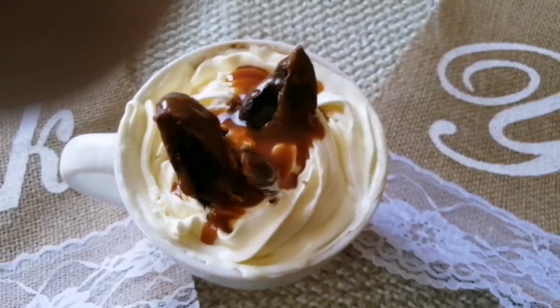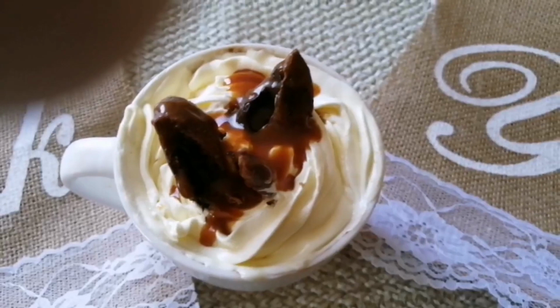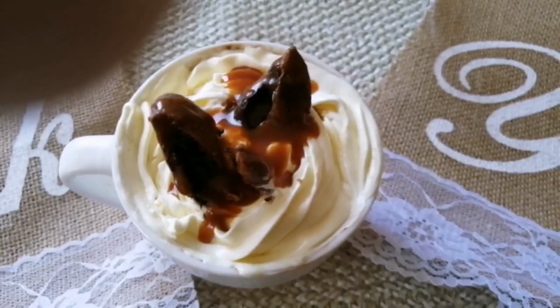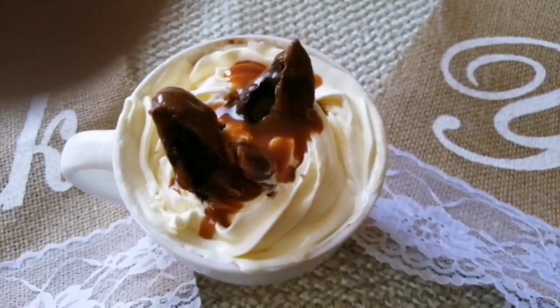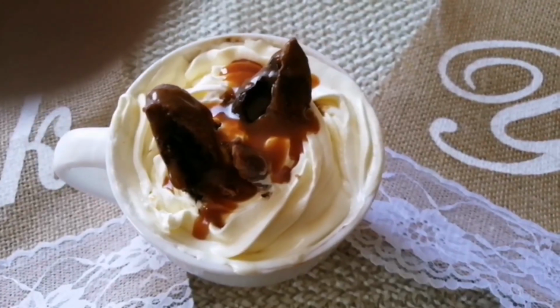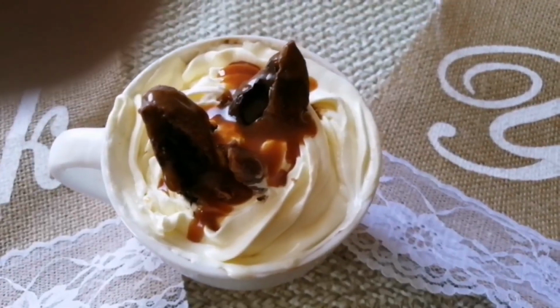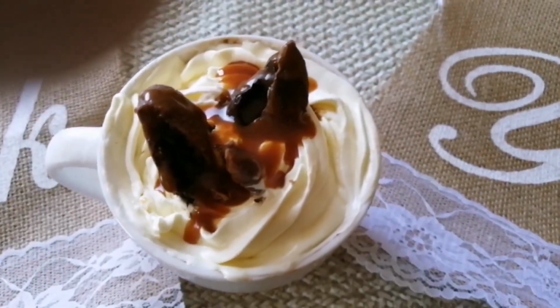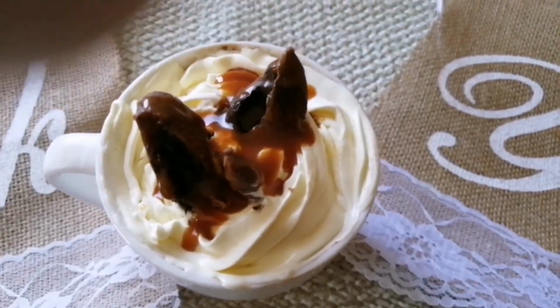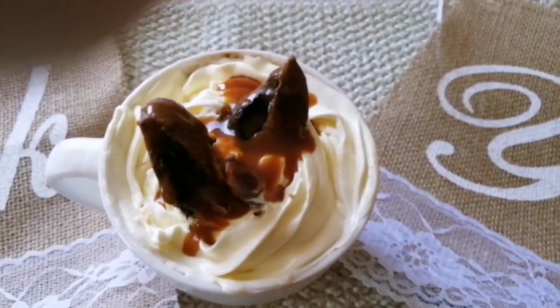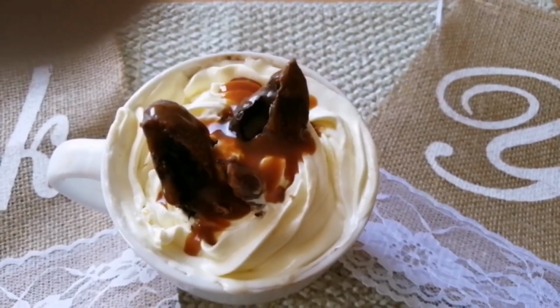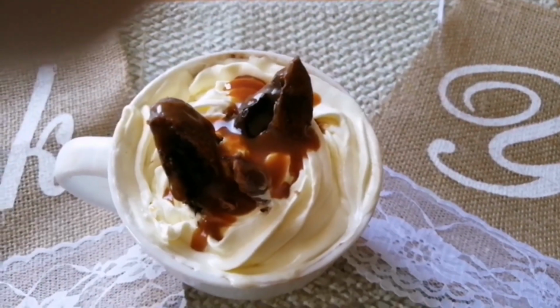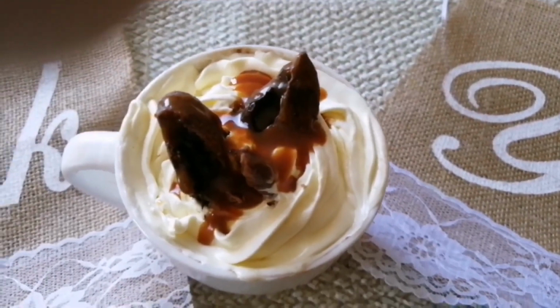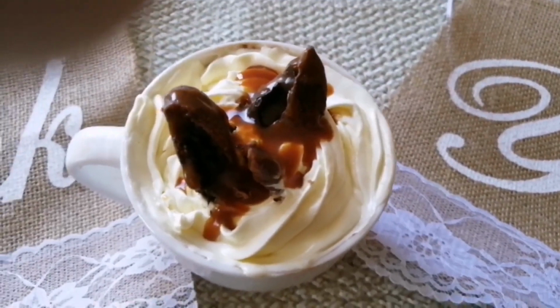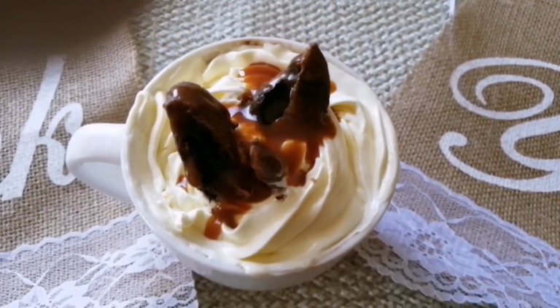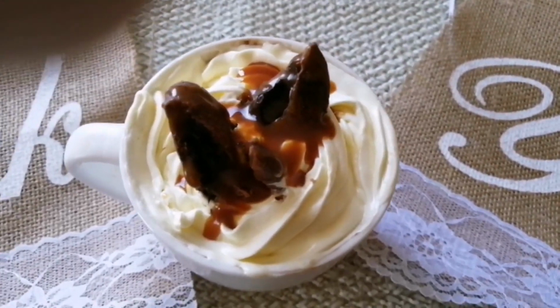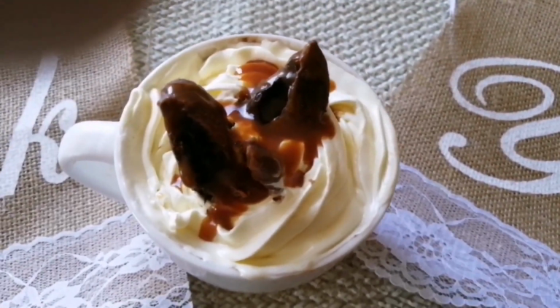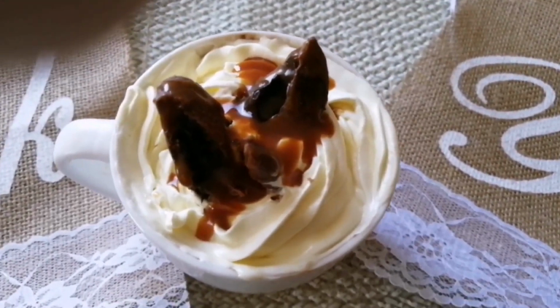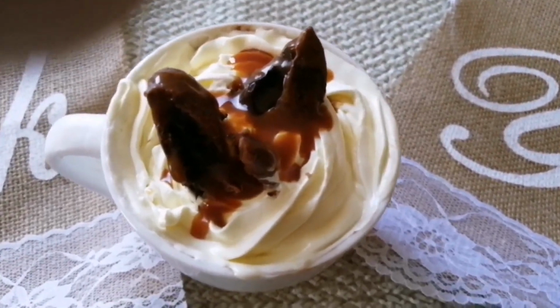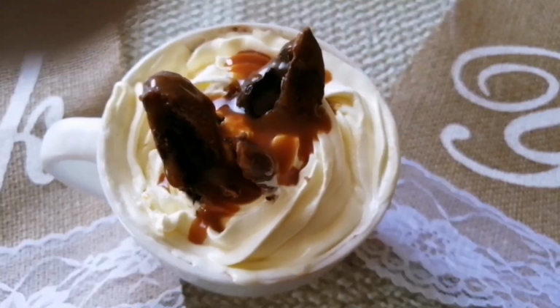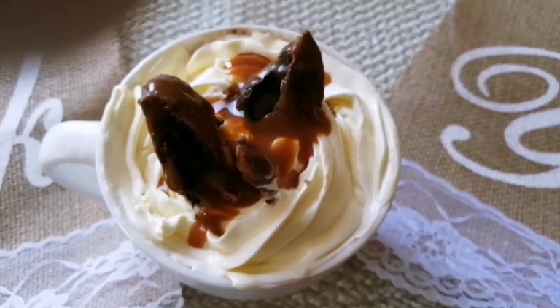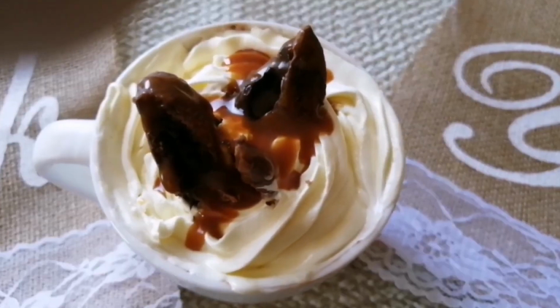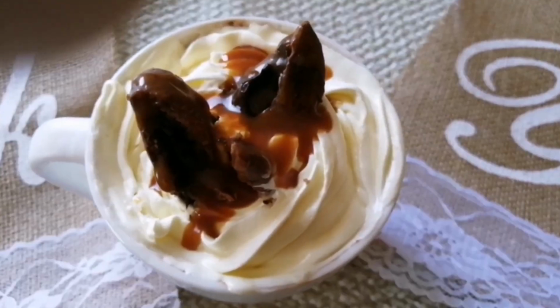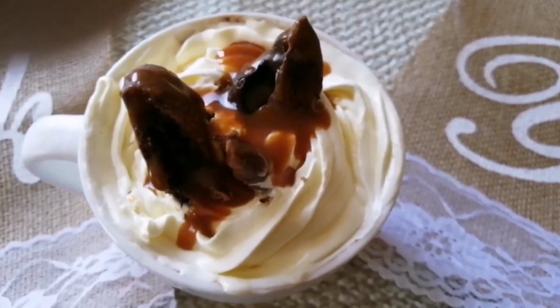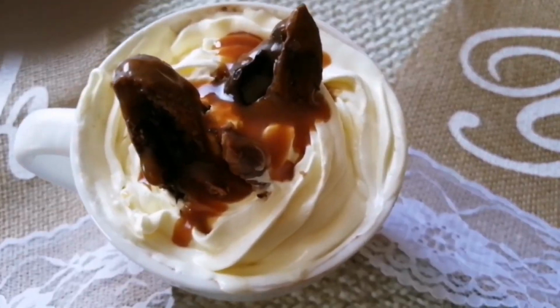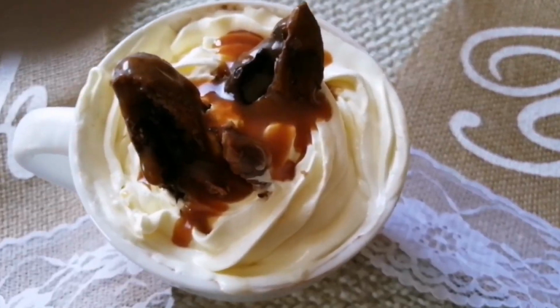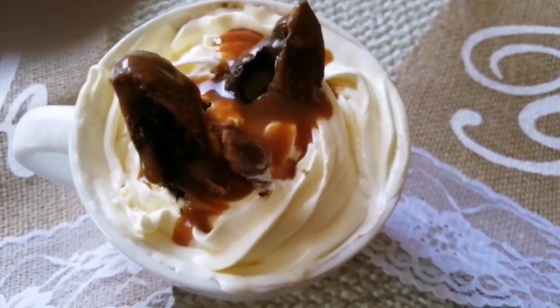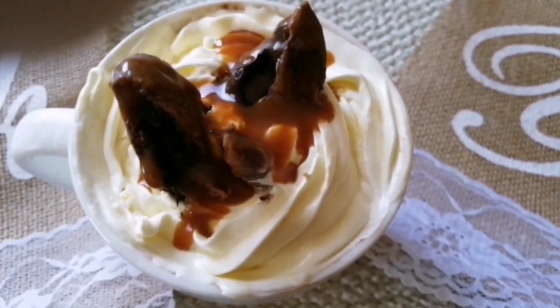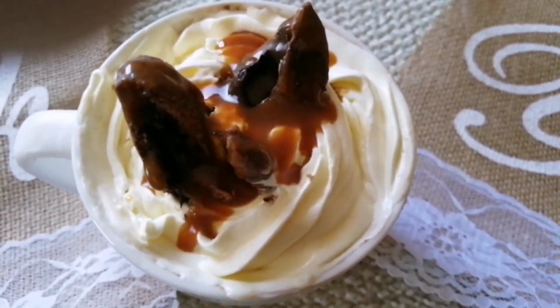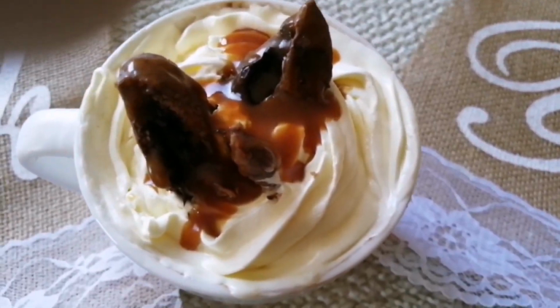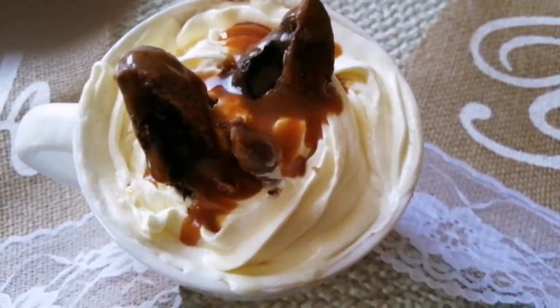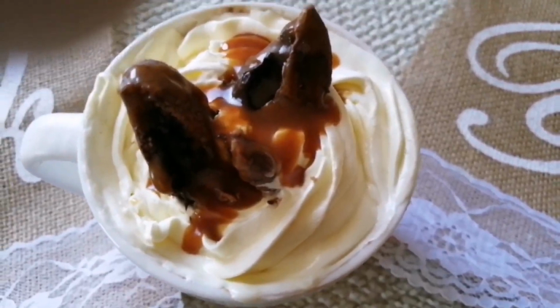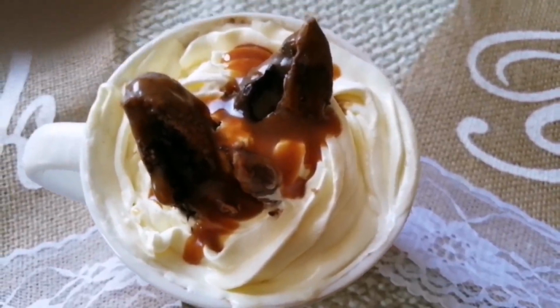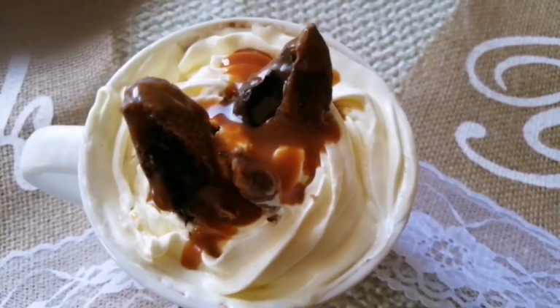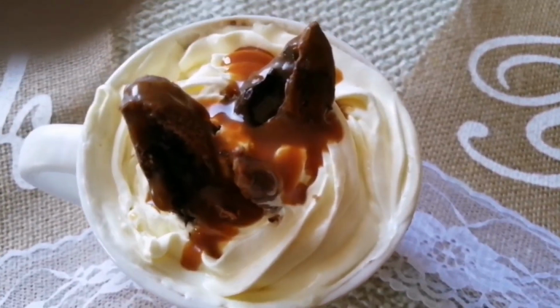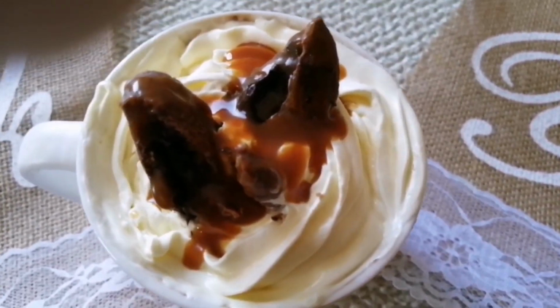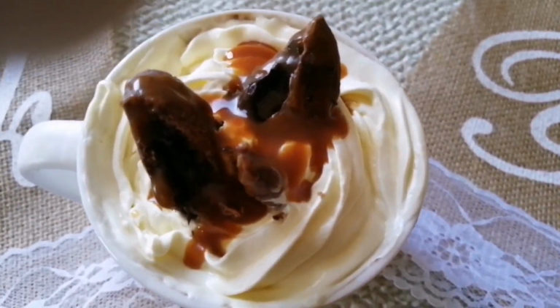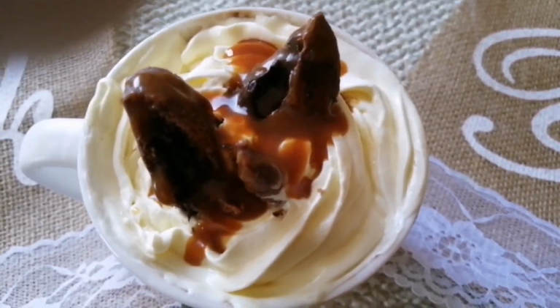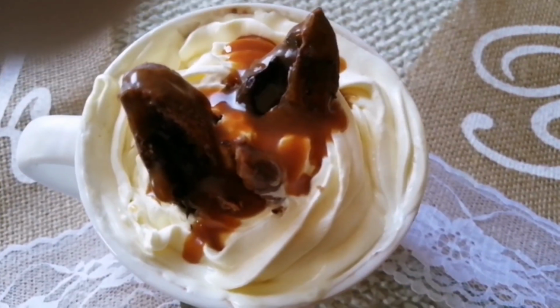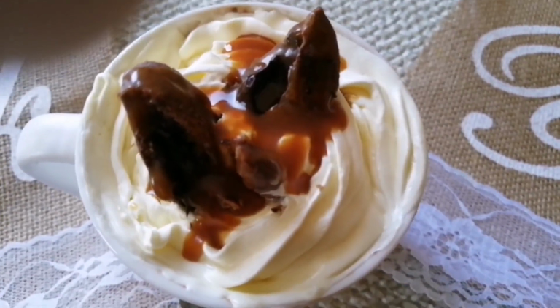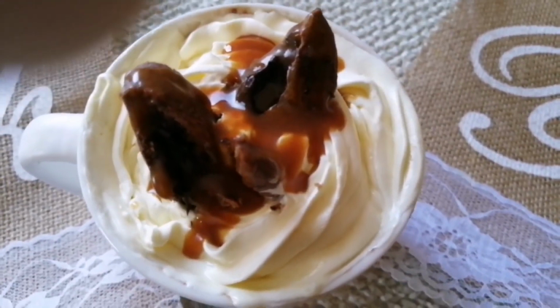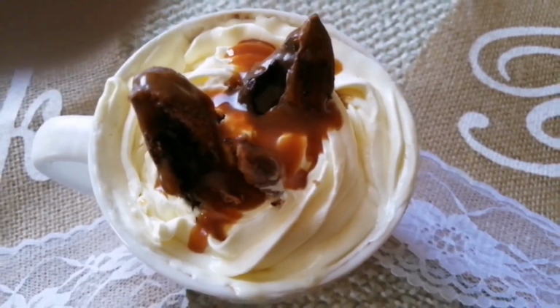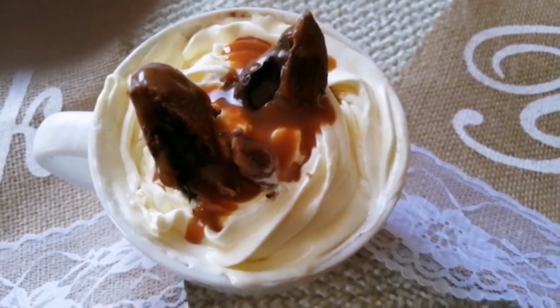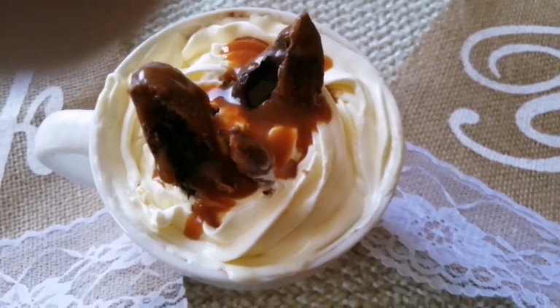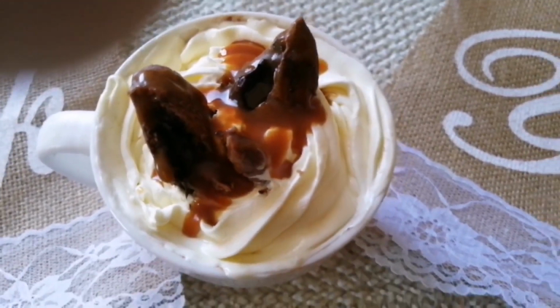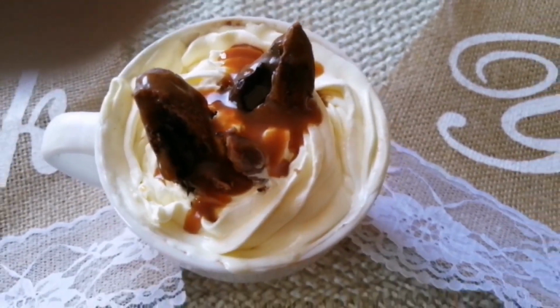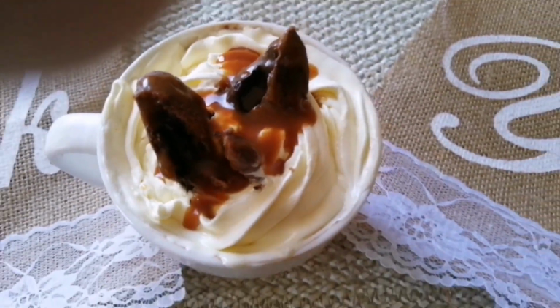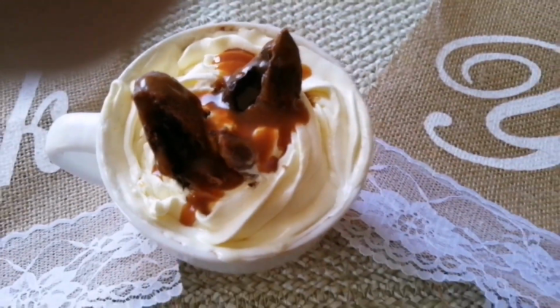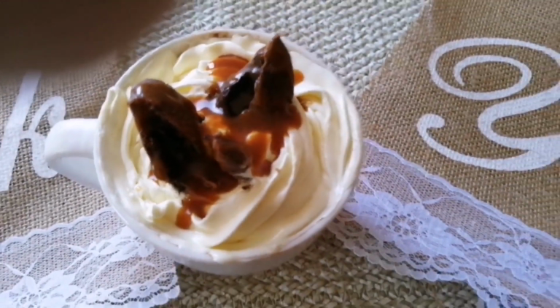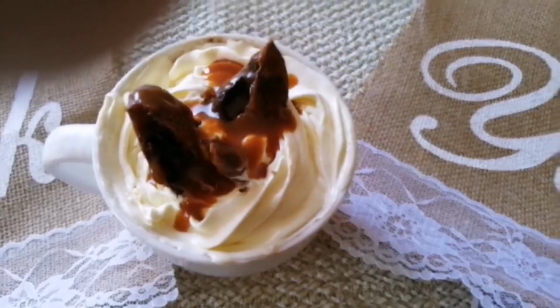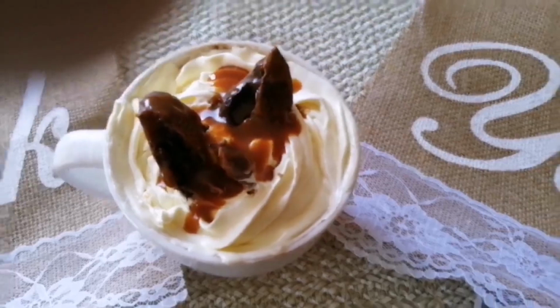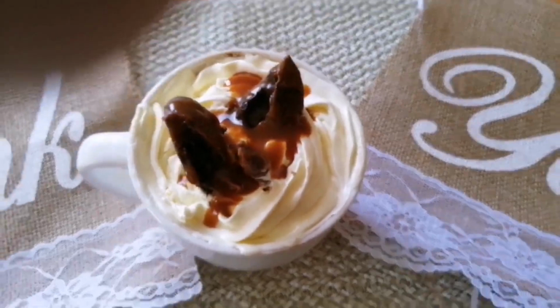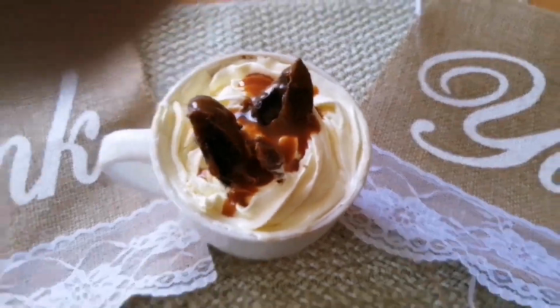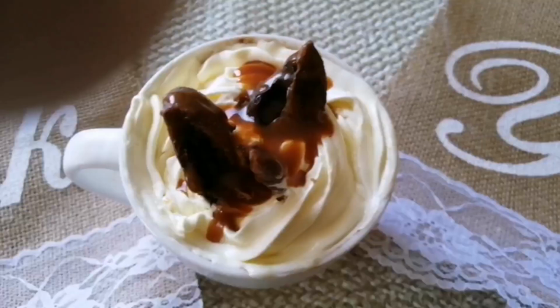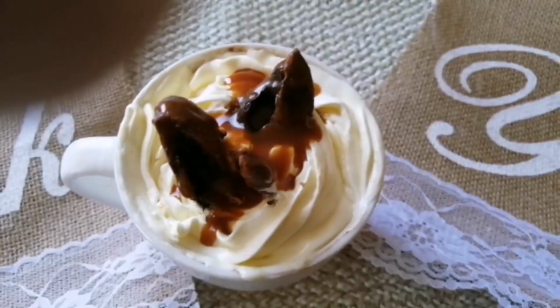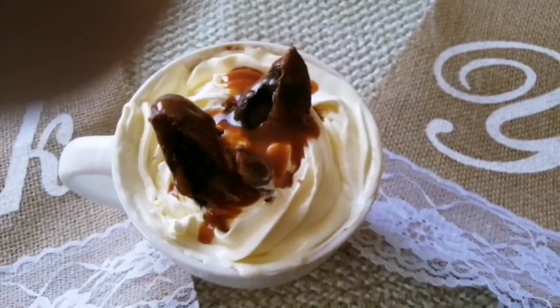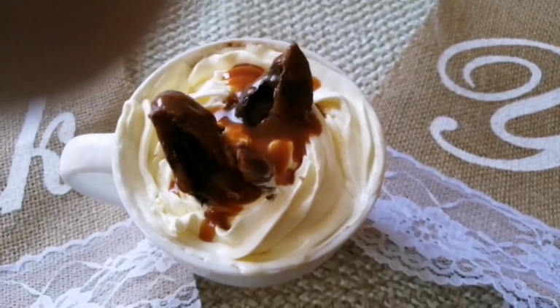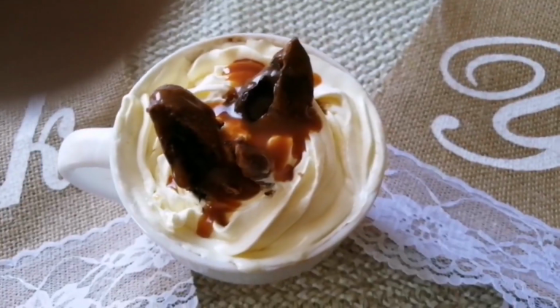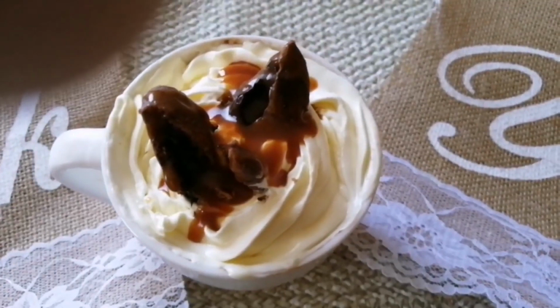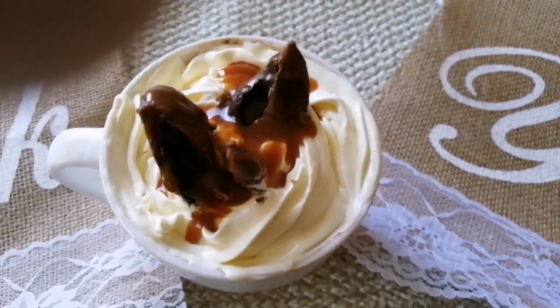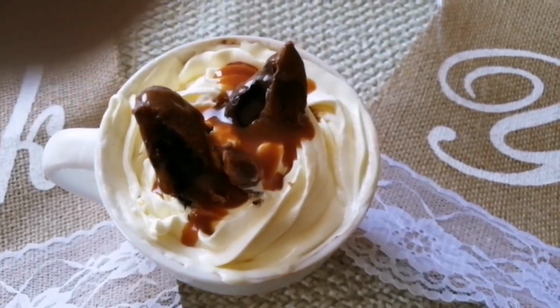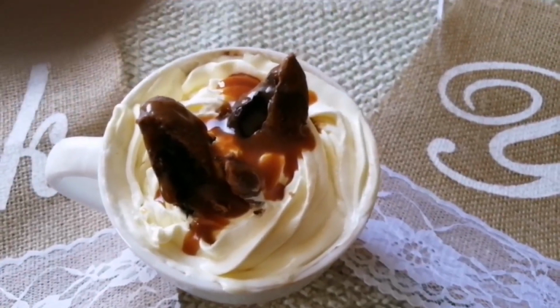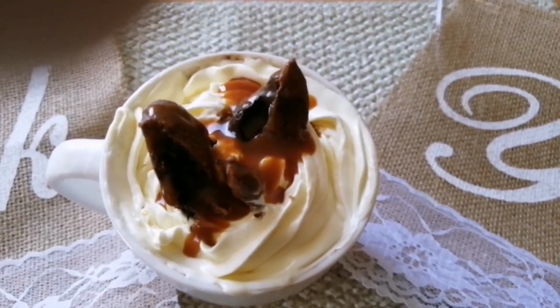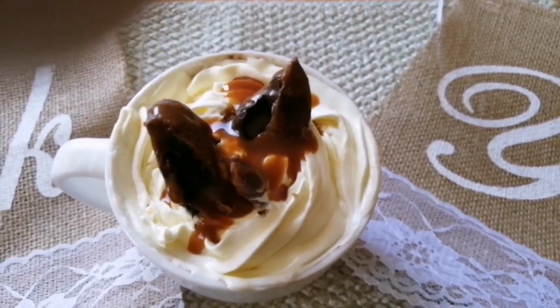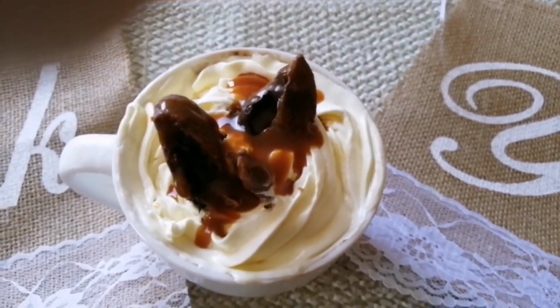Hi Friends! Welcome to Shenses Kitchen! I am going to share this with you: Dark Fantasy Chocolate Mug.